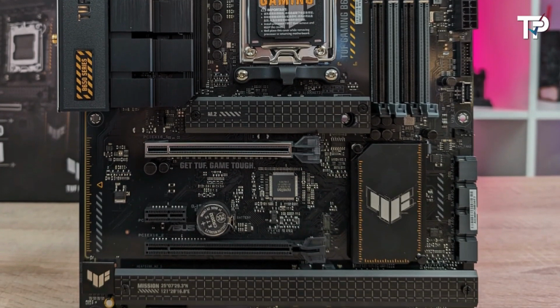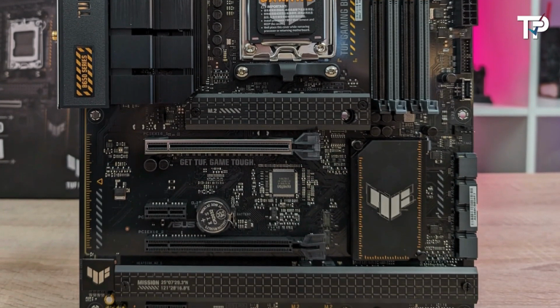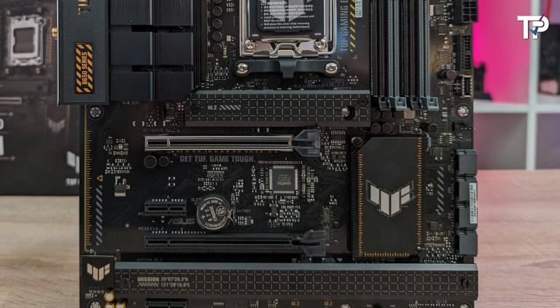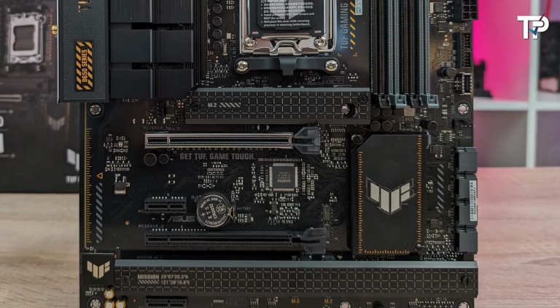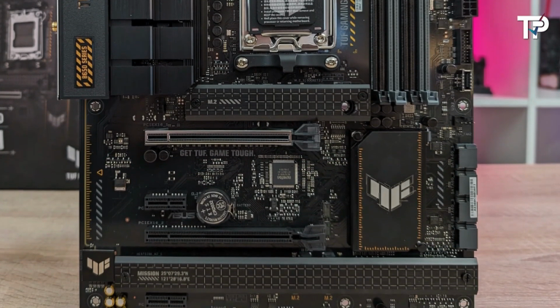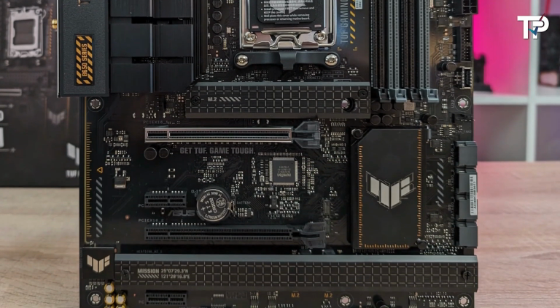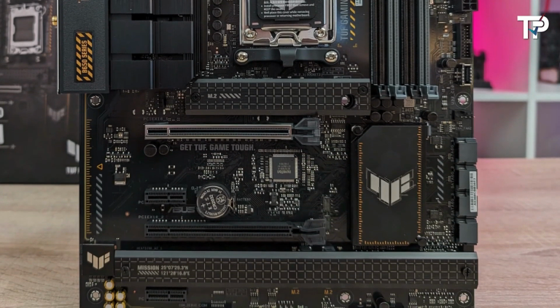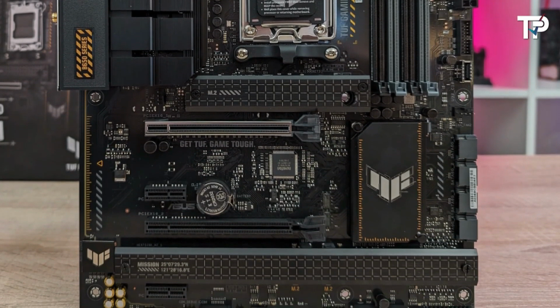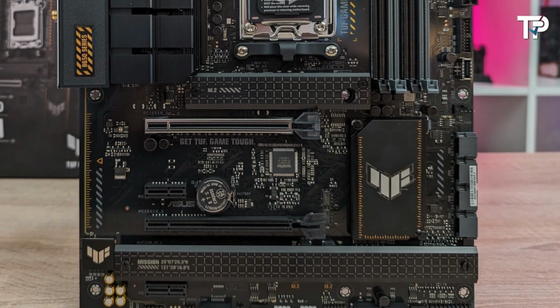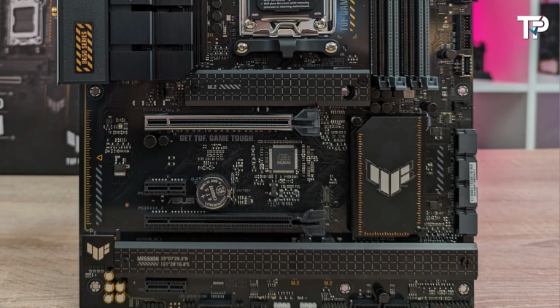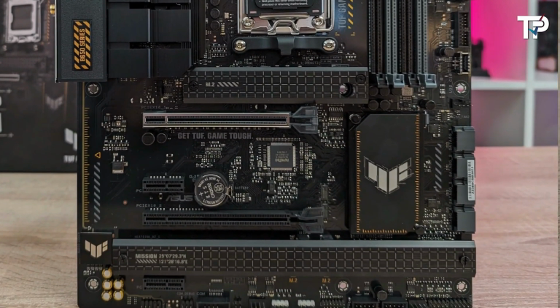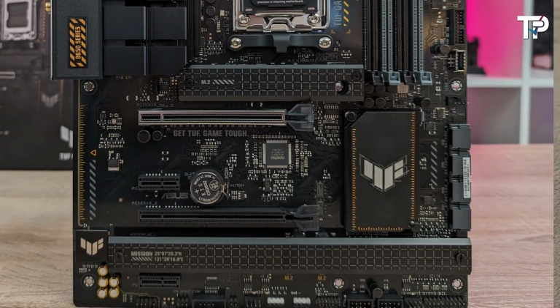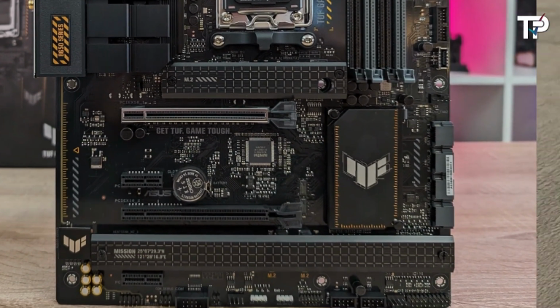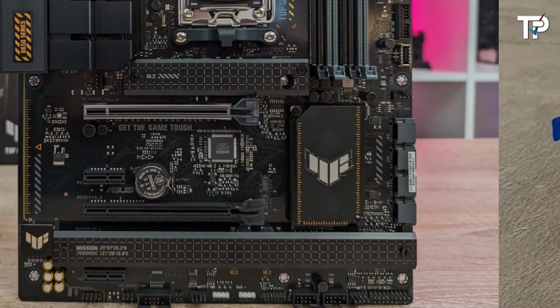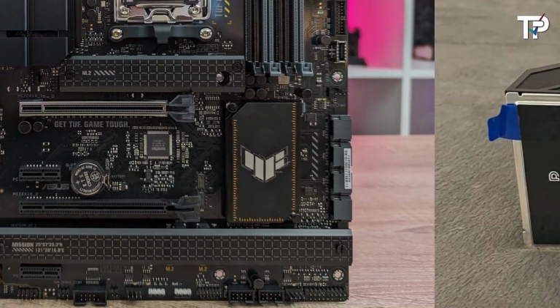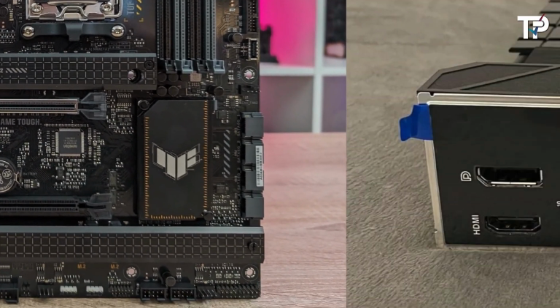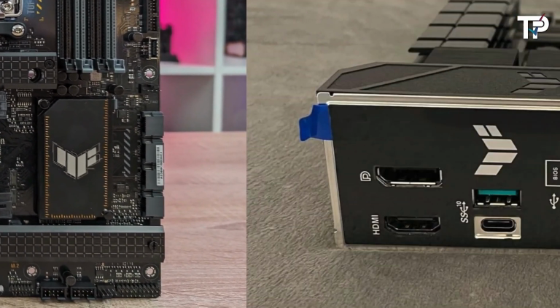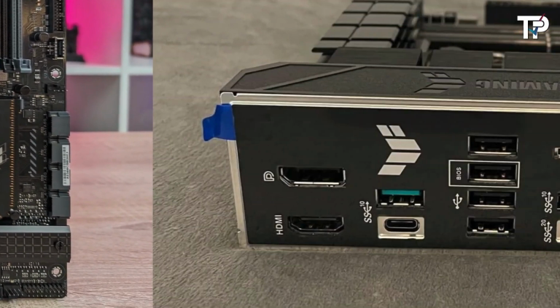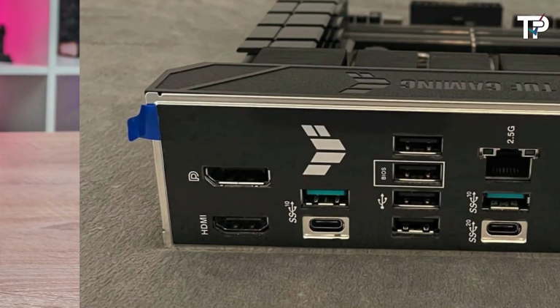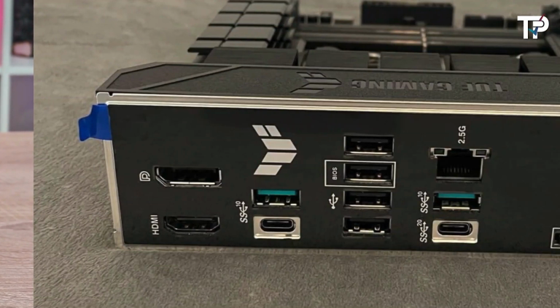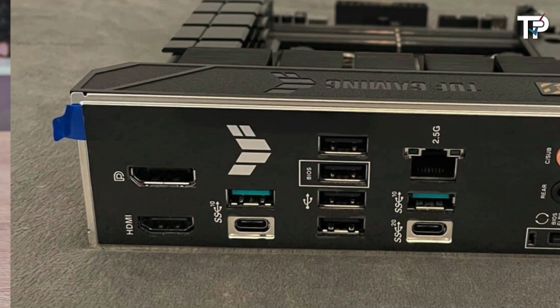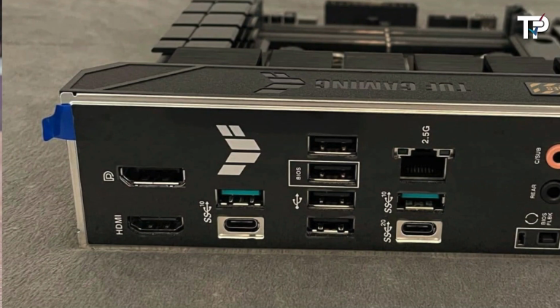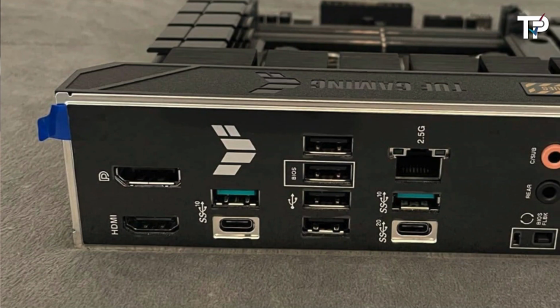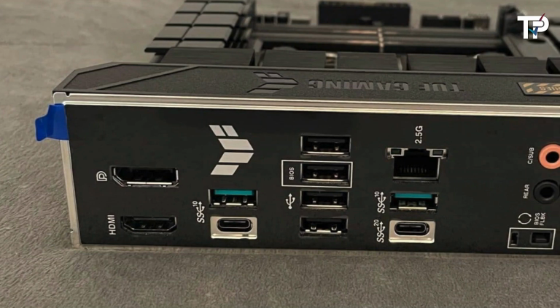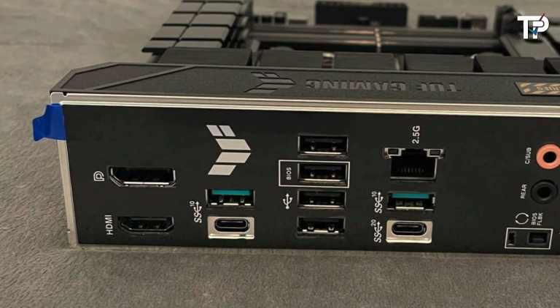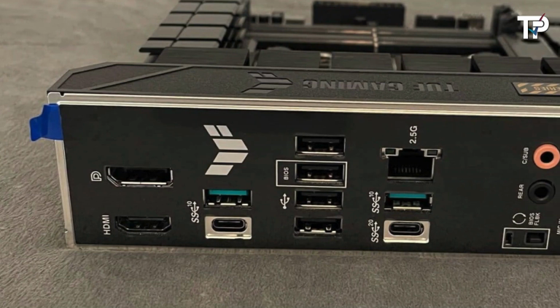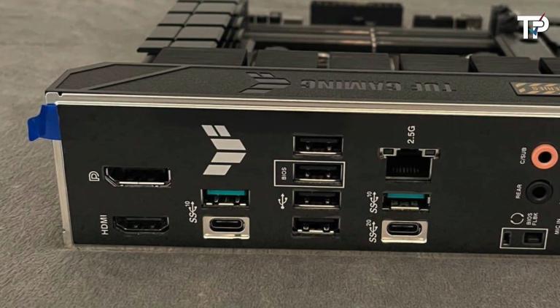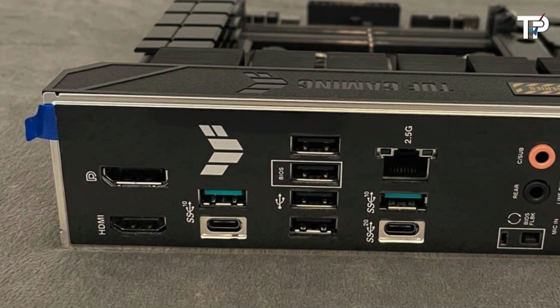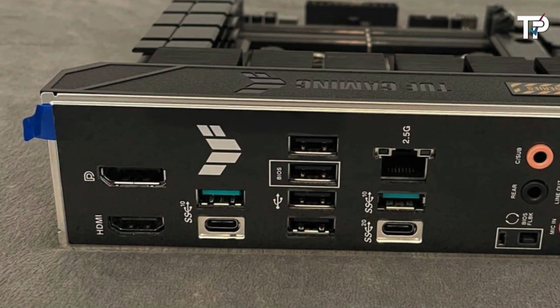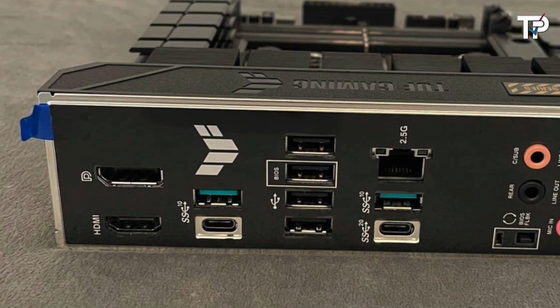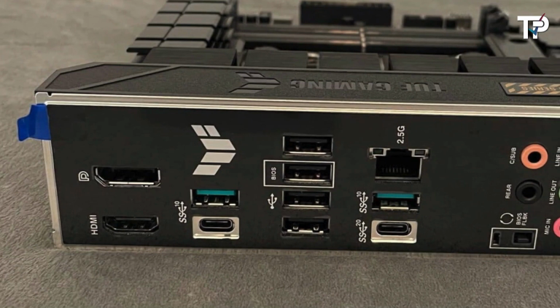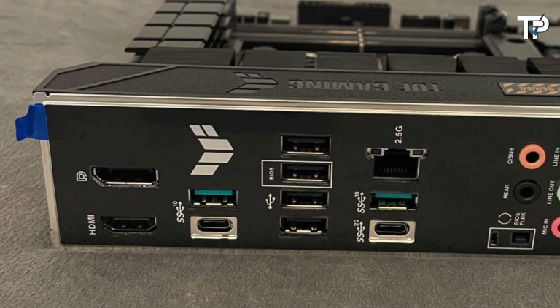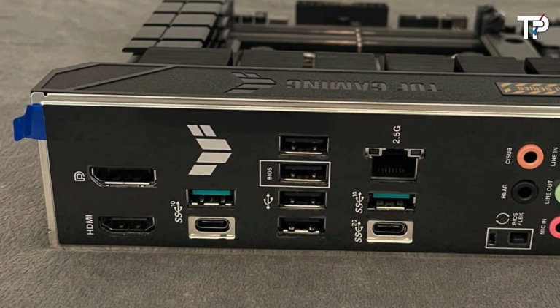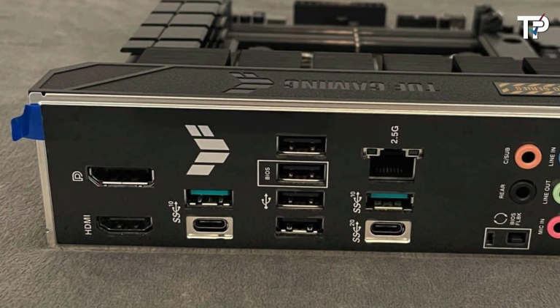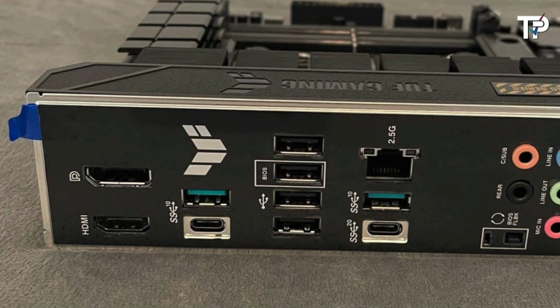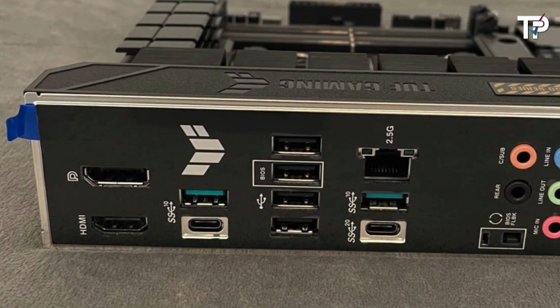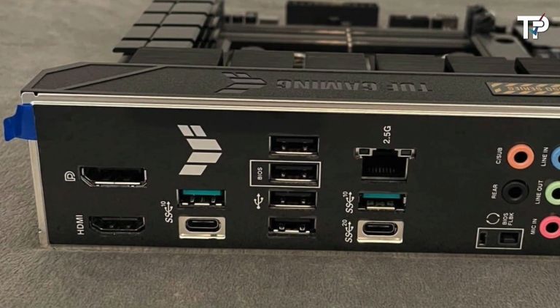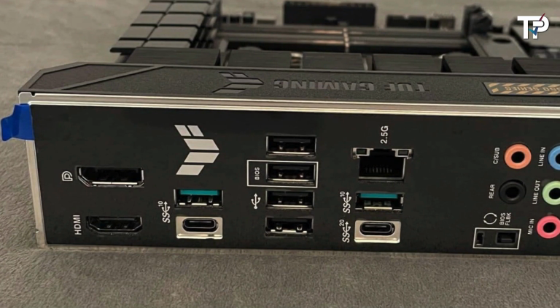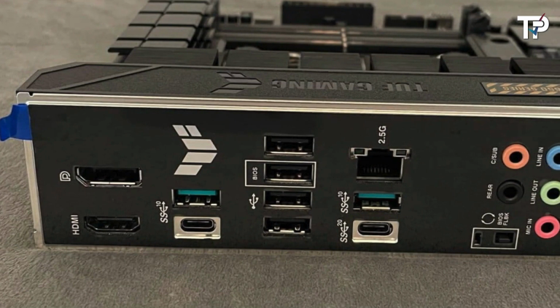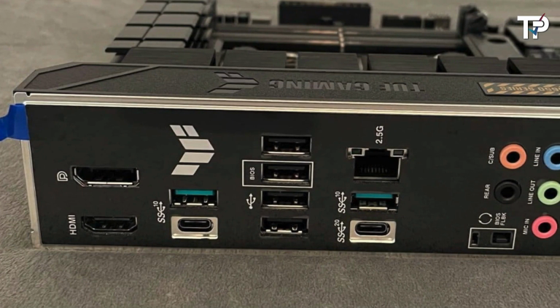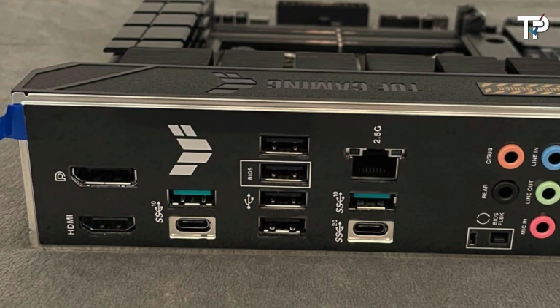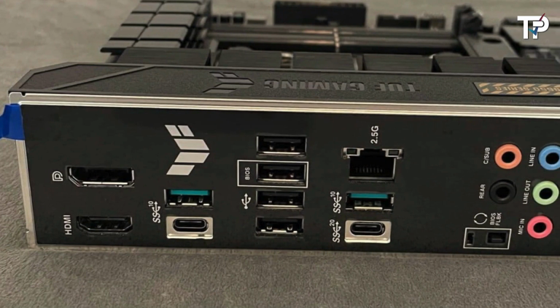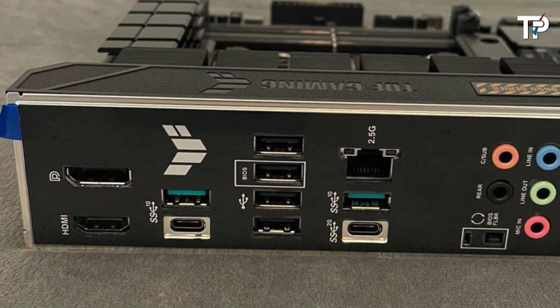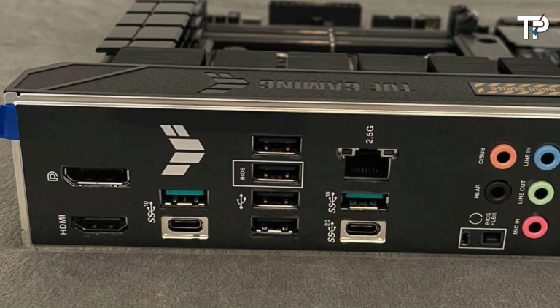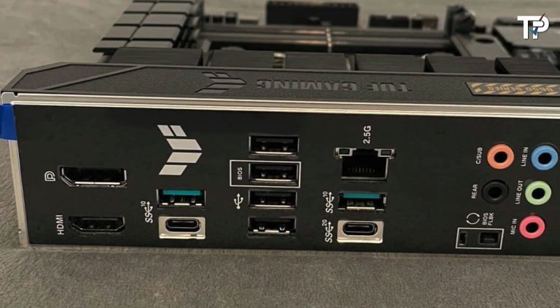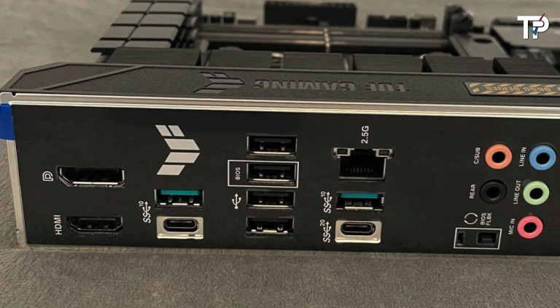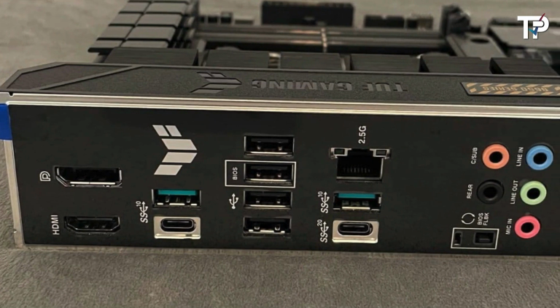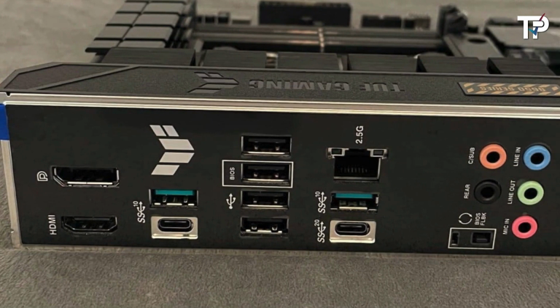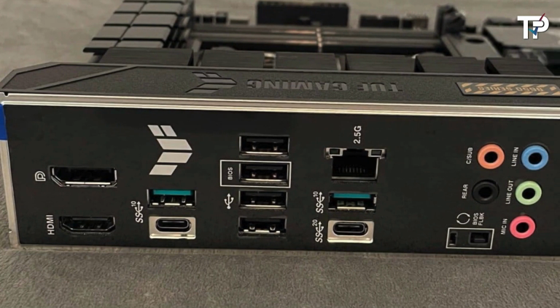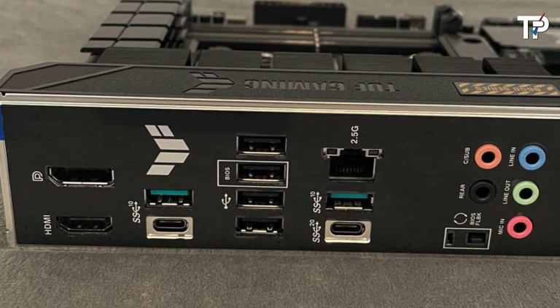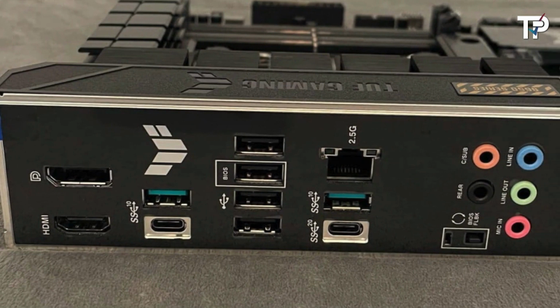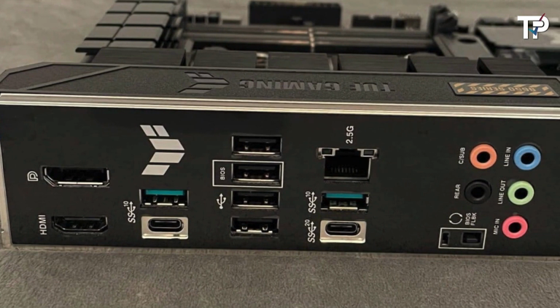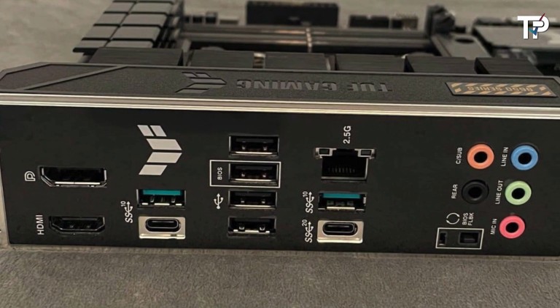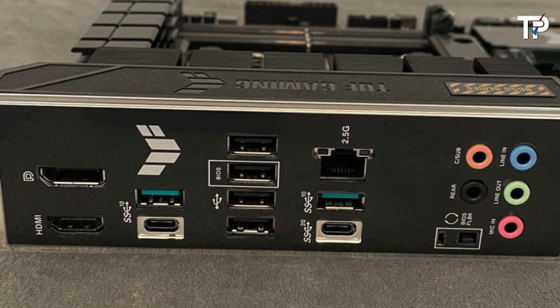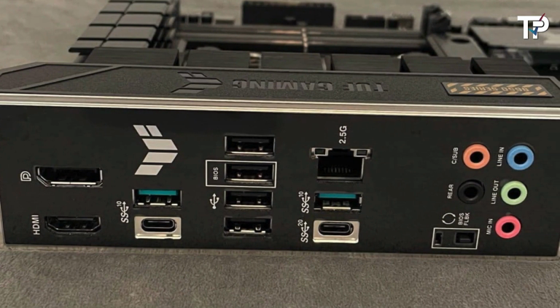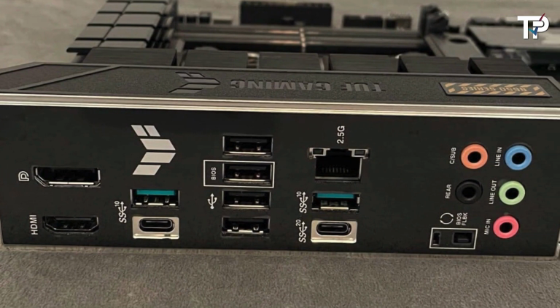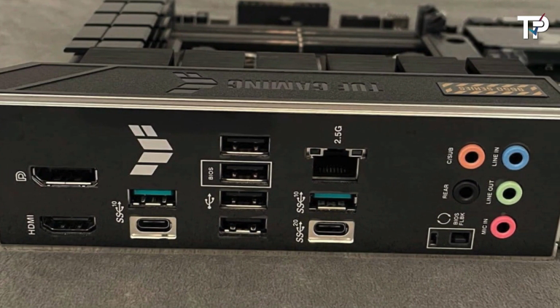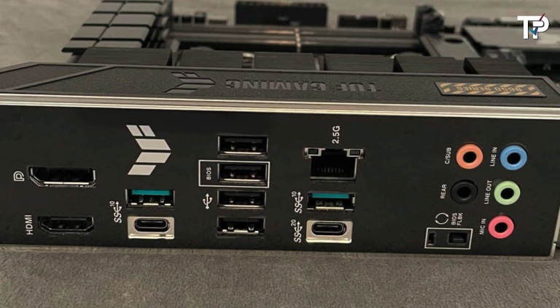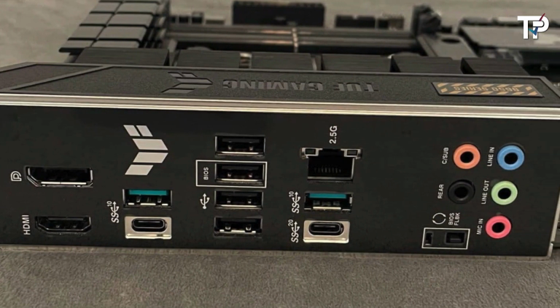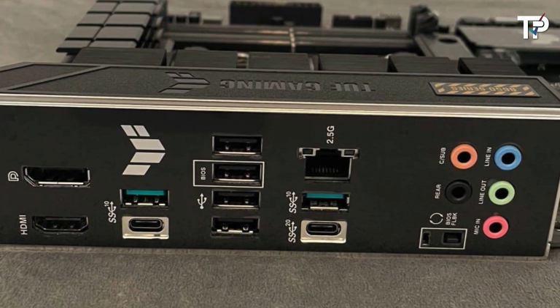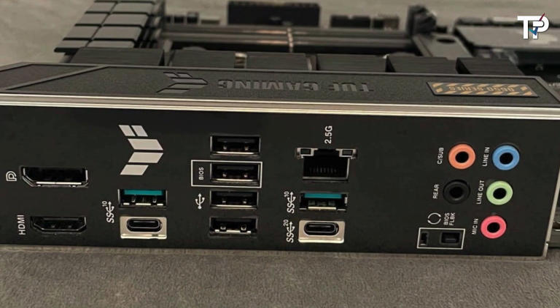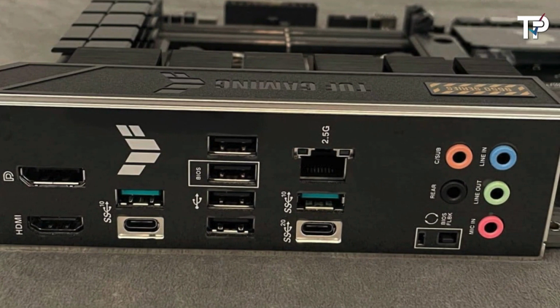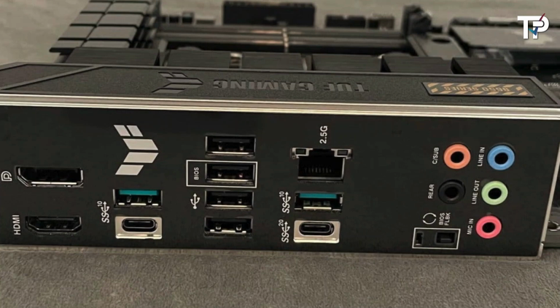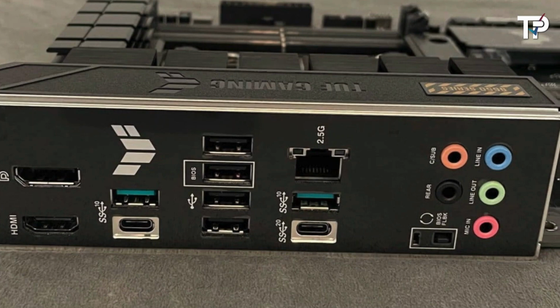For a slightly smaller and more budget-friendly option, there's the ASUS TUF Gaming B650M Plus variant, though it may lack some features of the larger board.